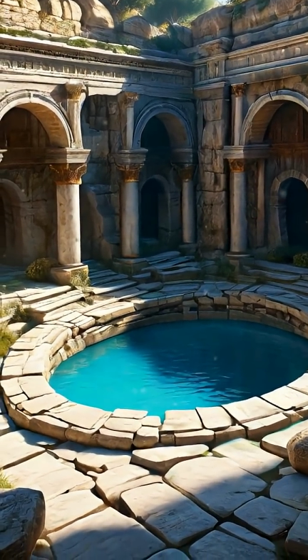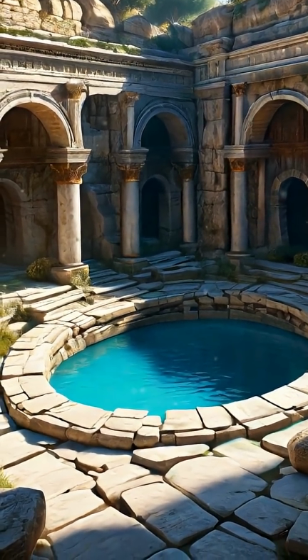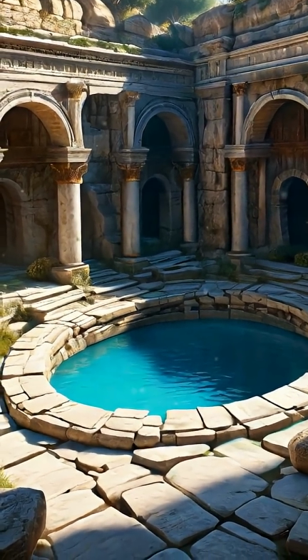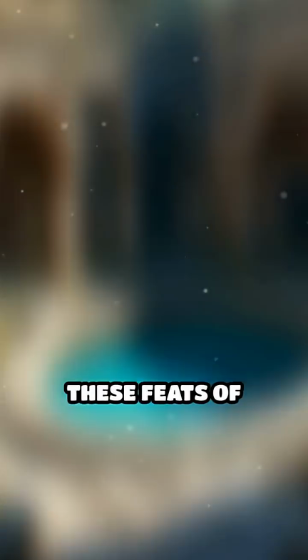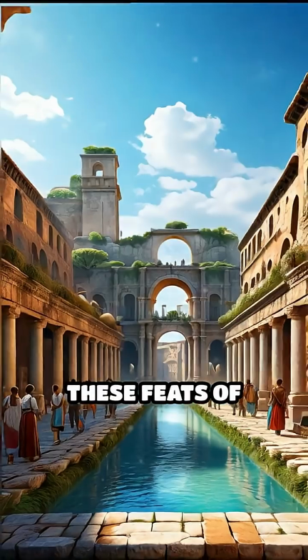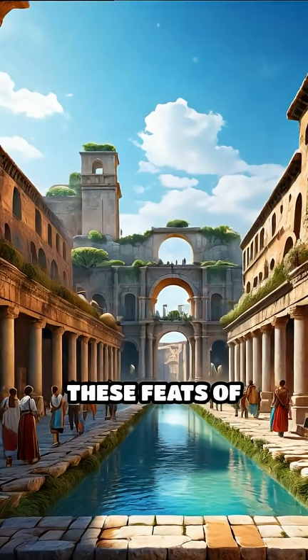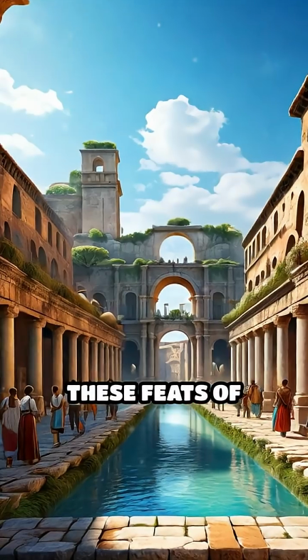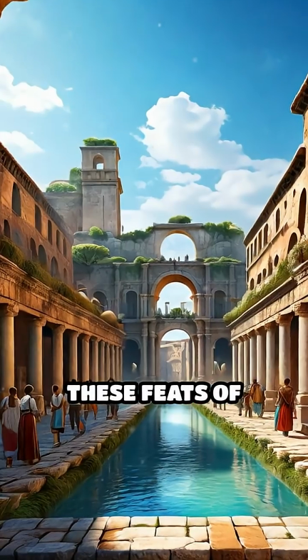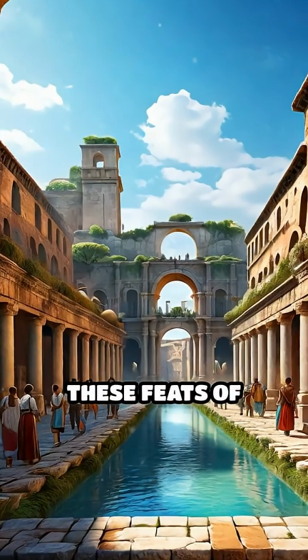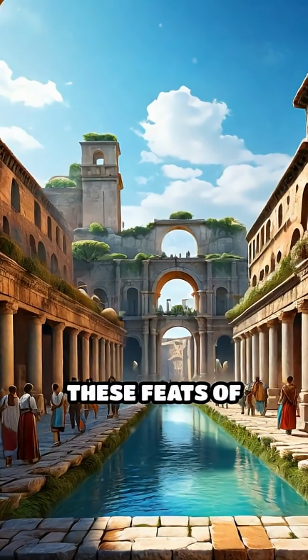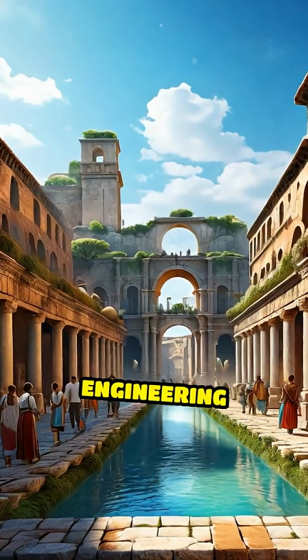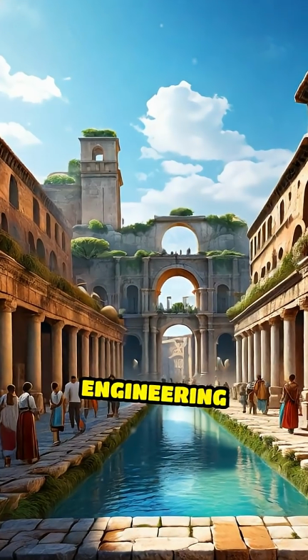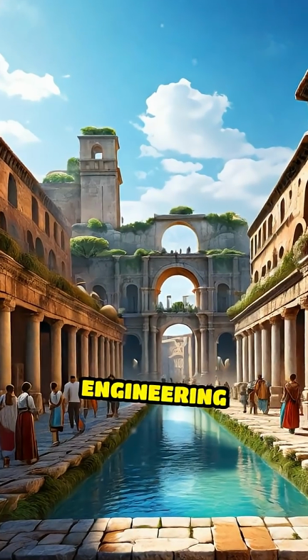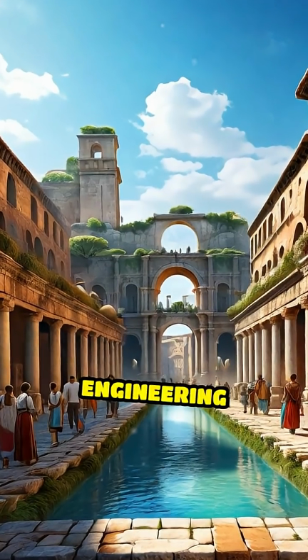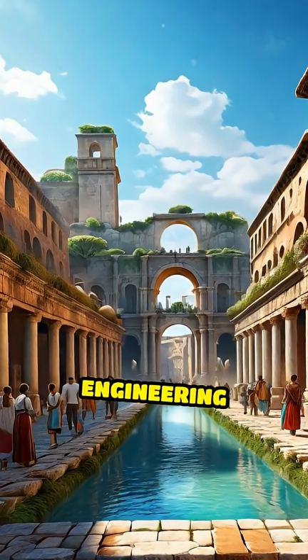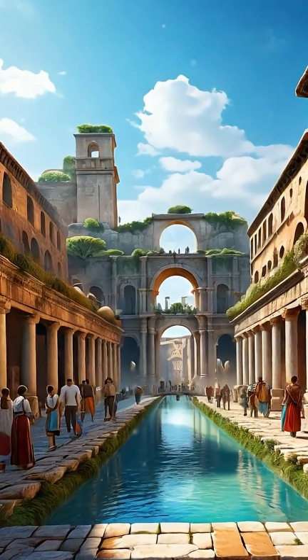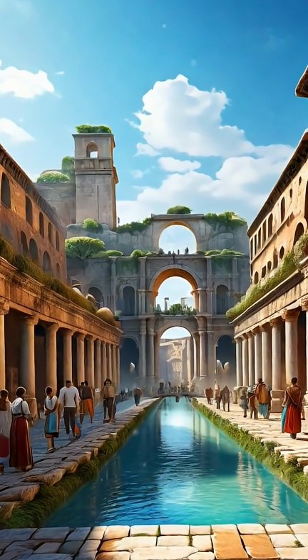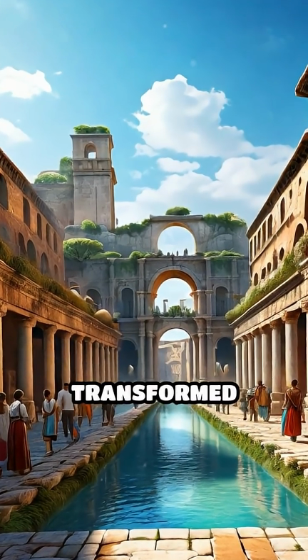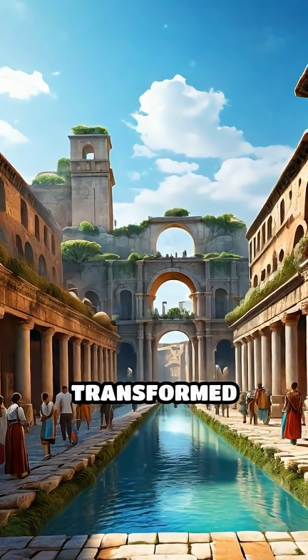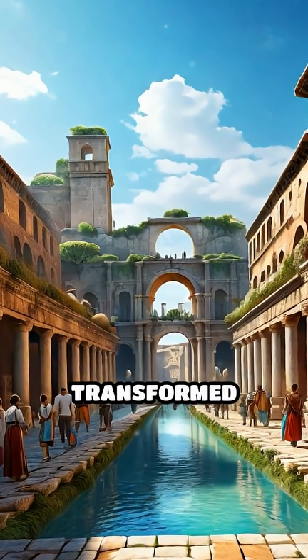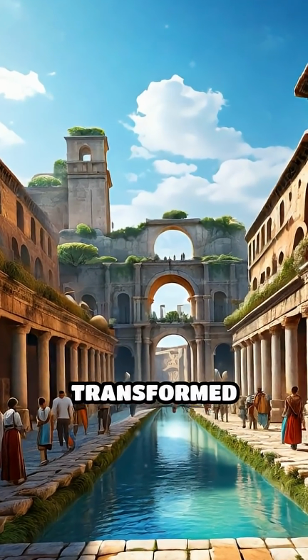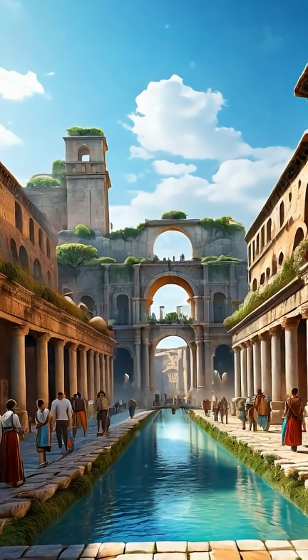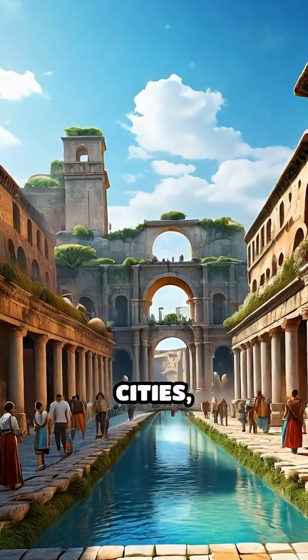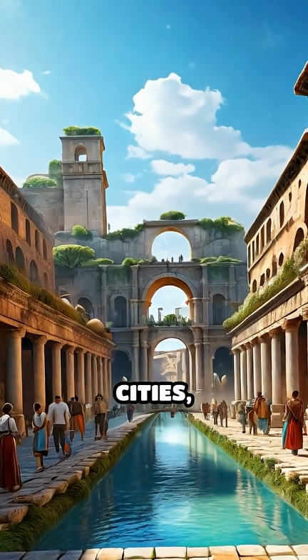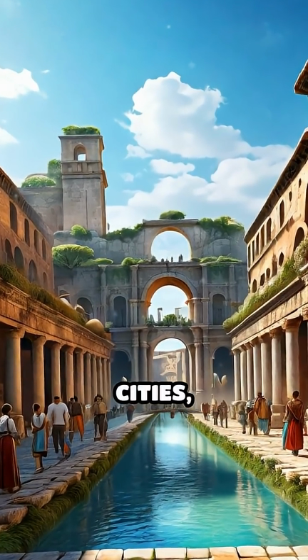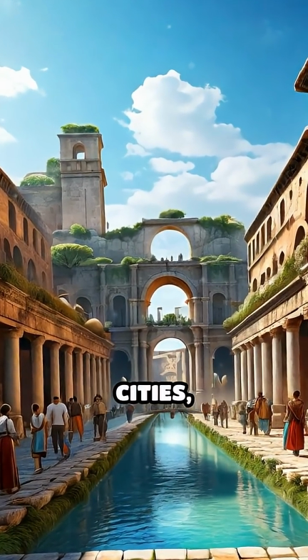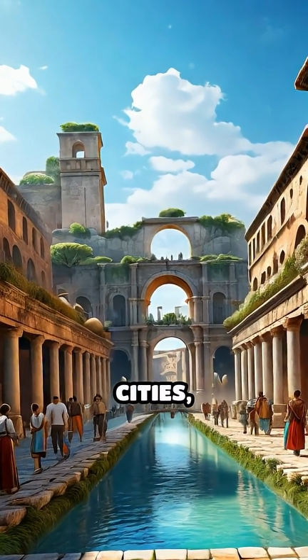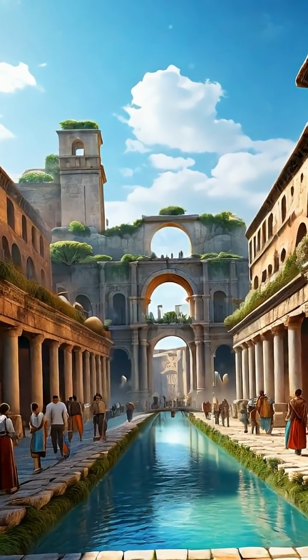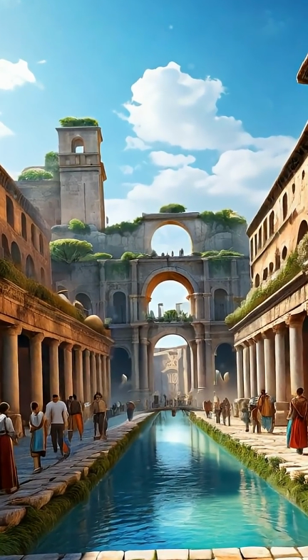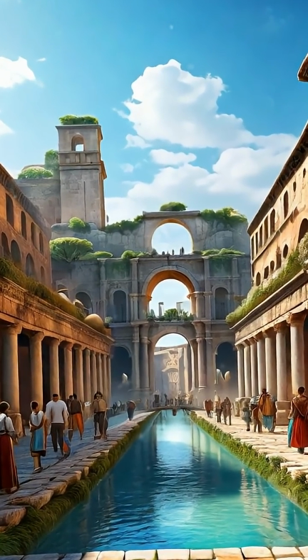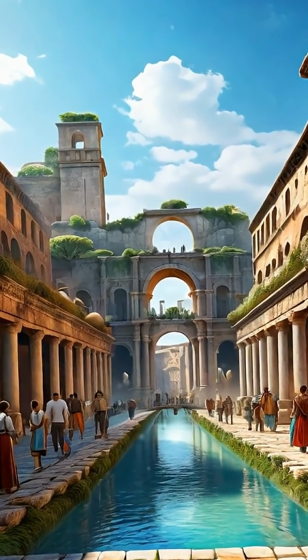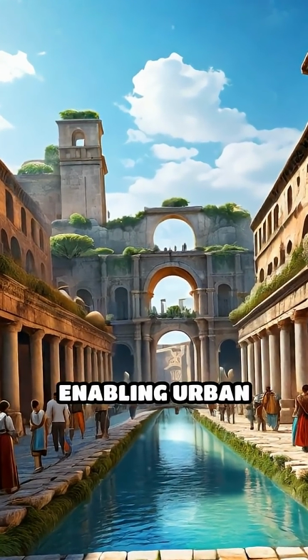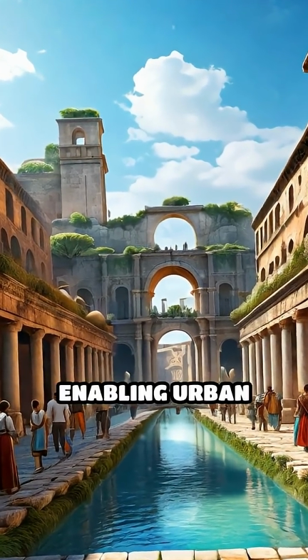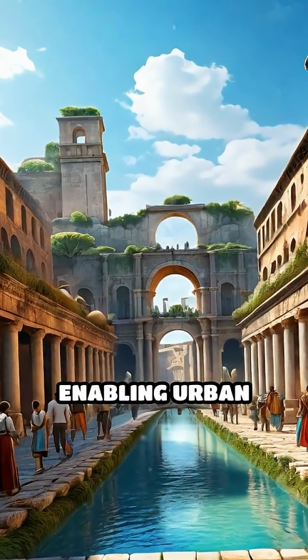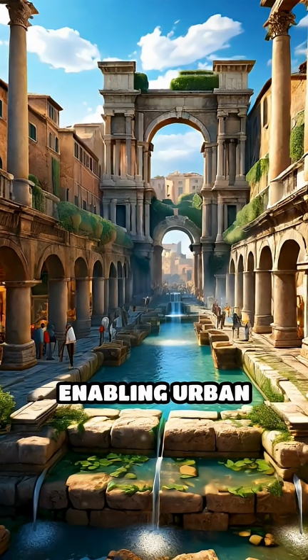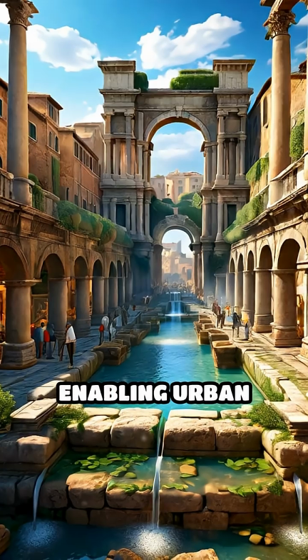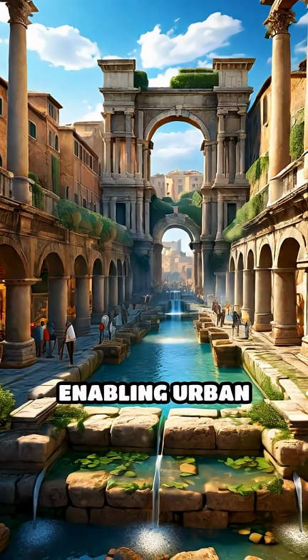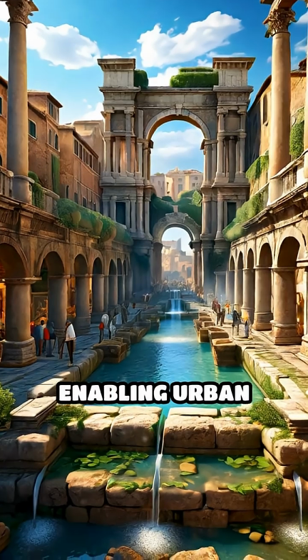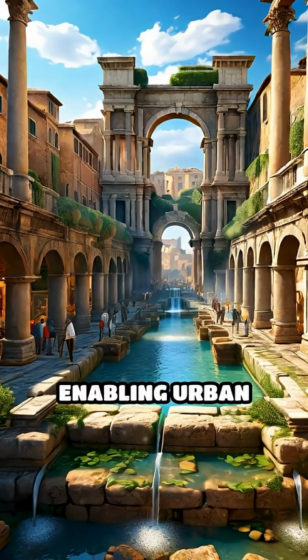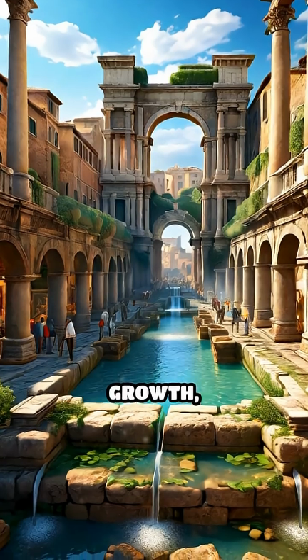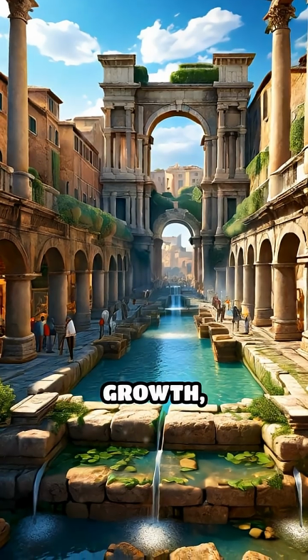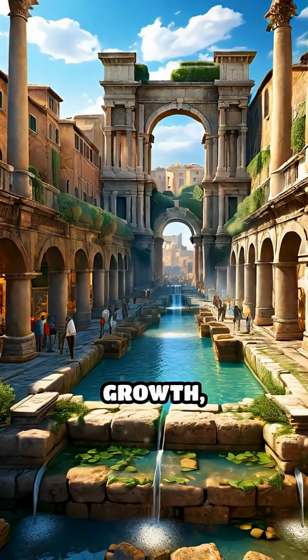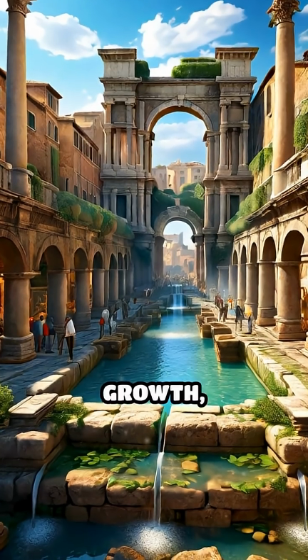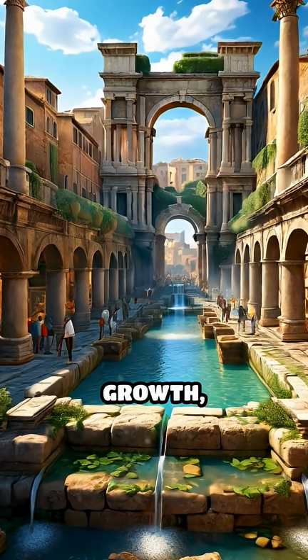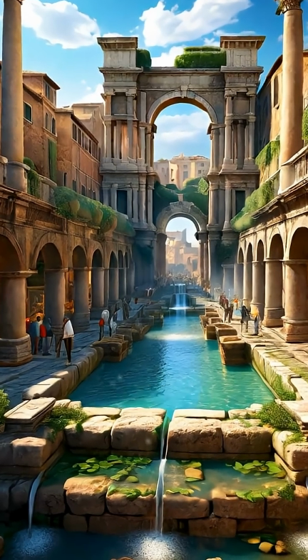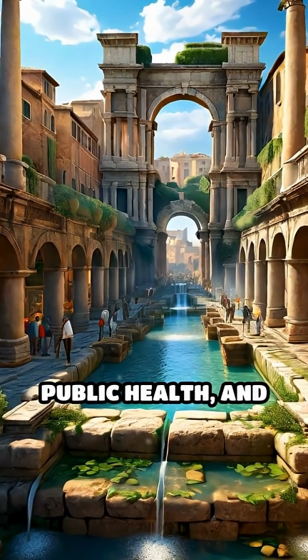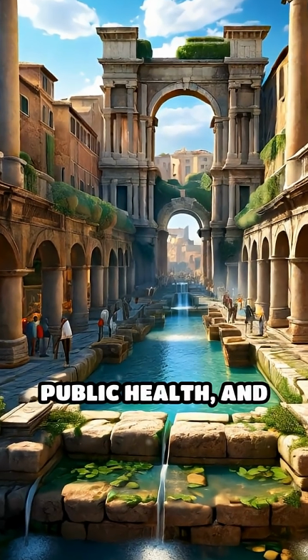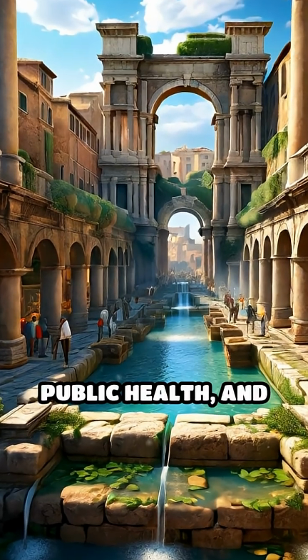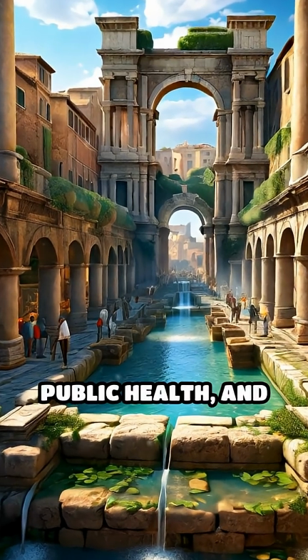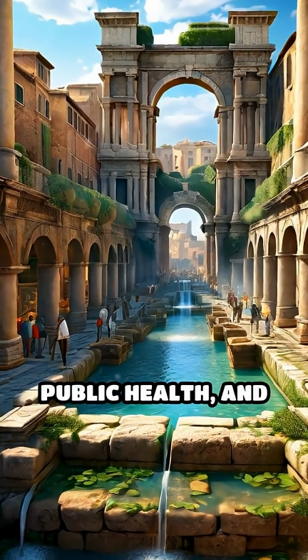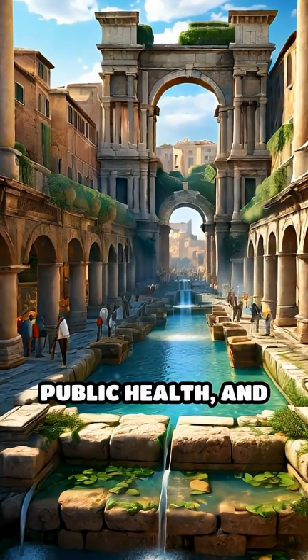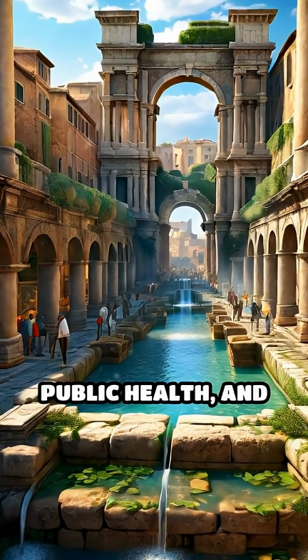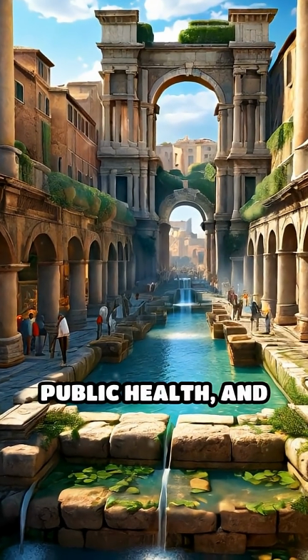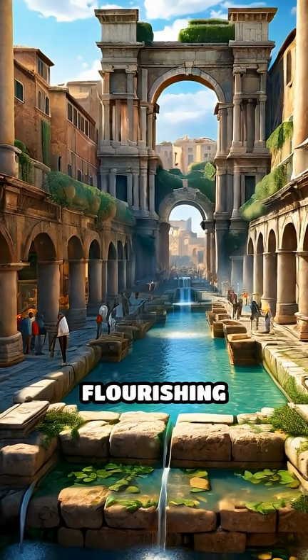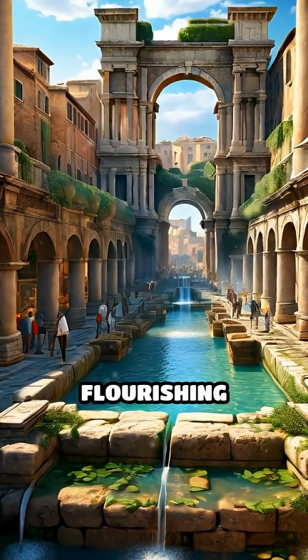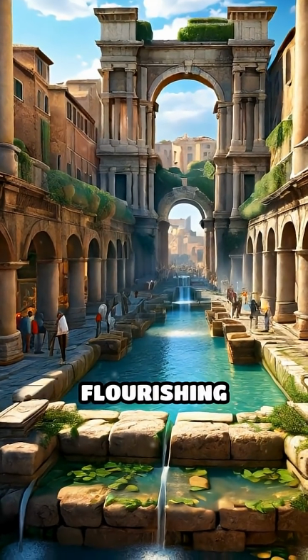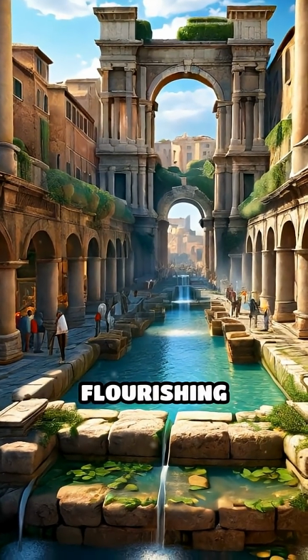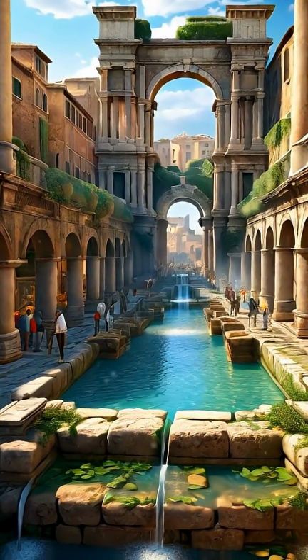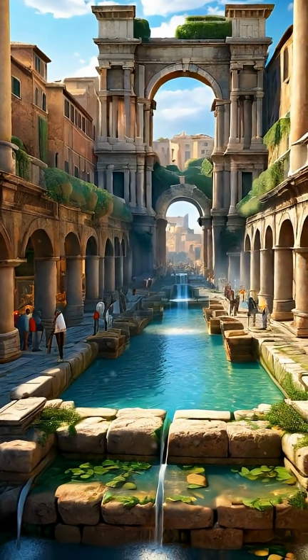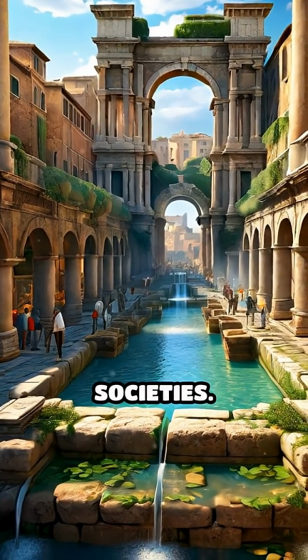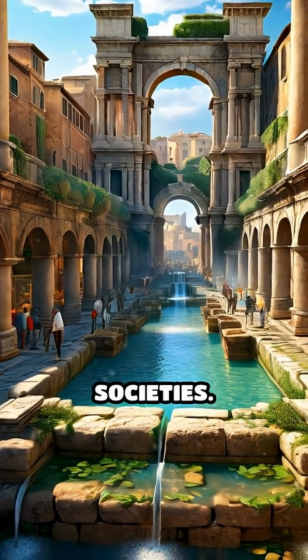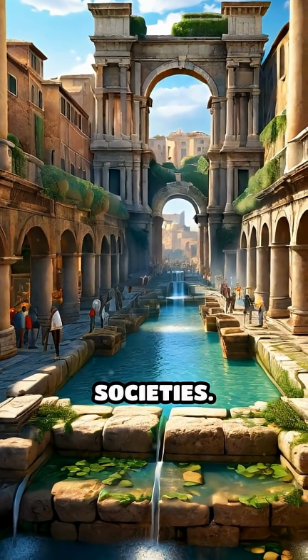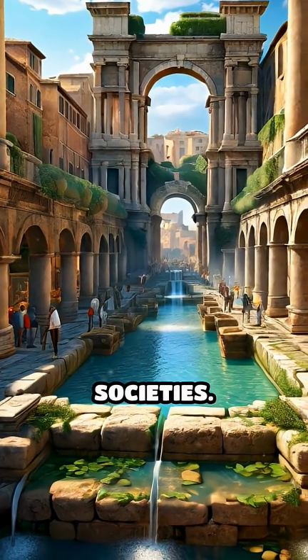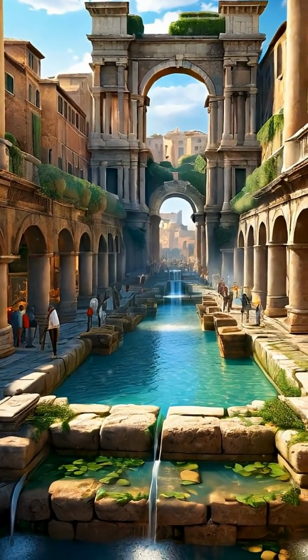These feats of engineering transformed cities, enabling urban growth, public health, and flourishing societies.